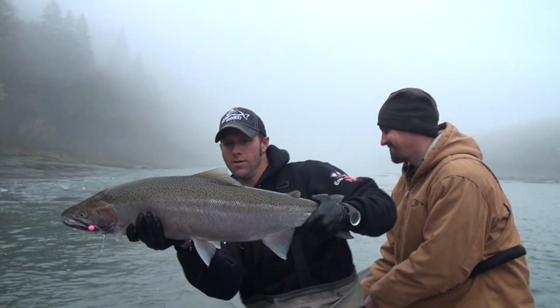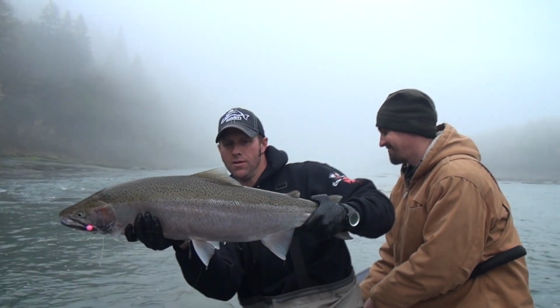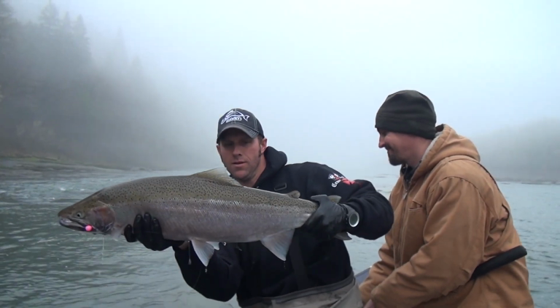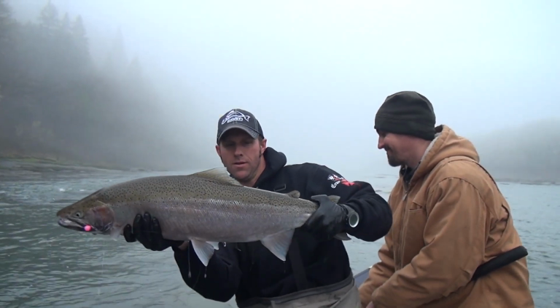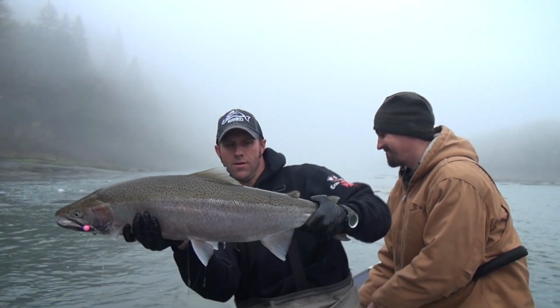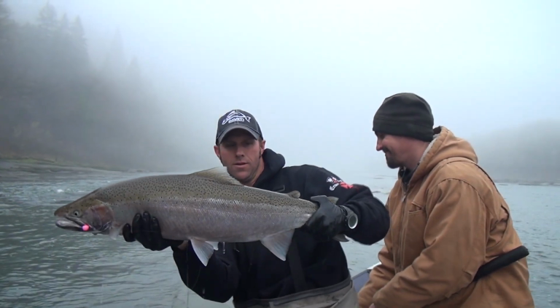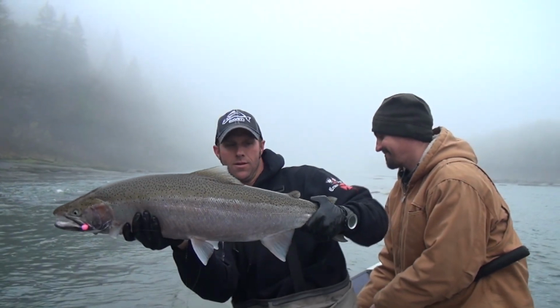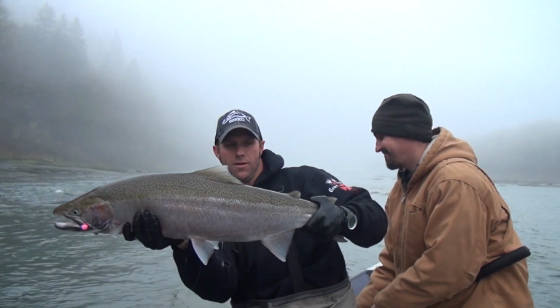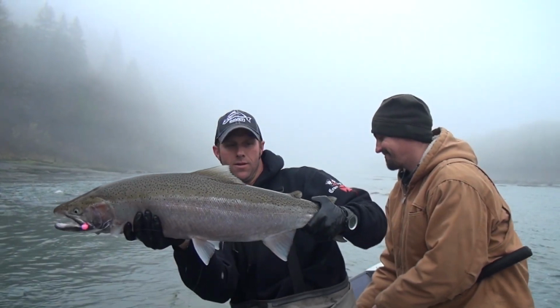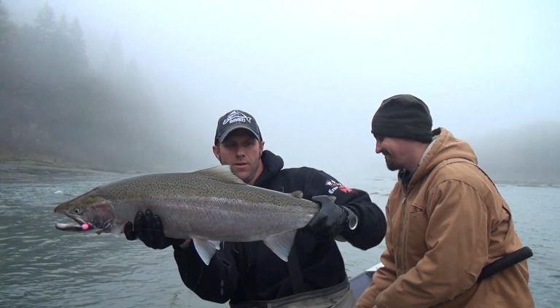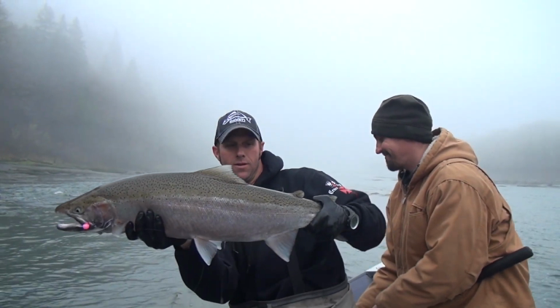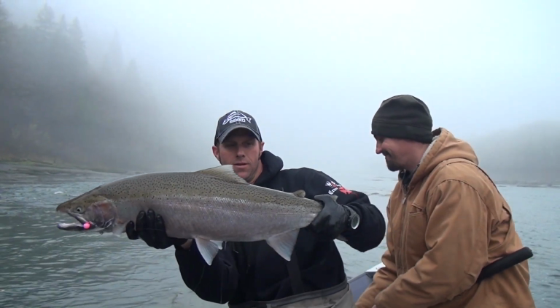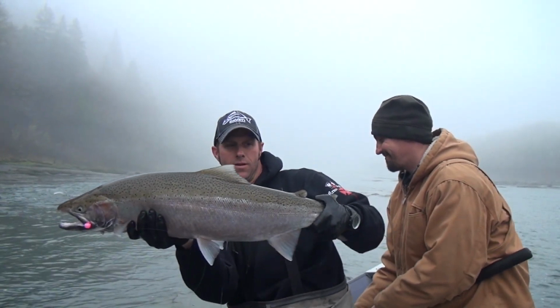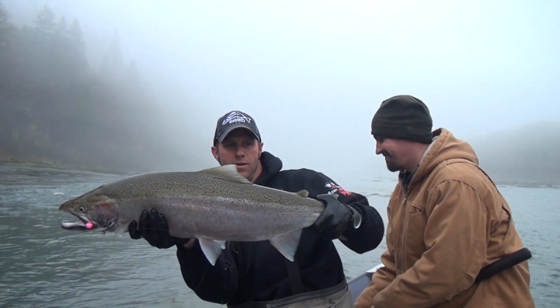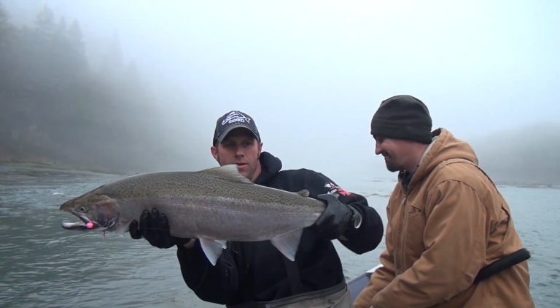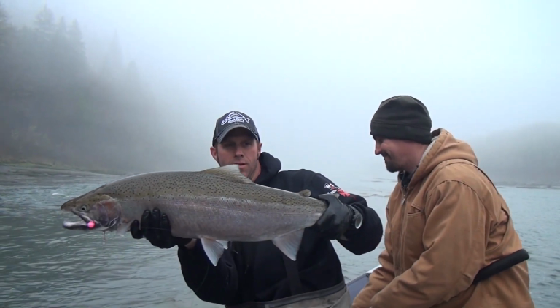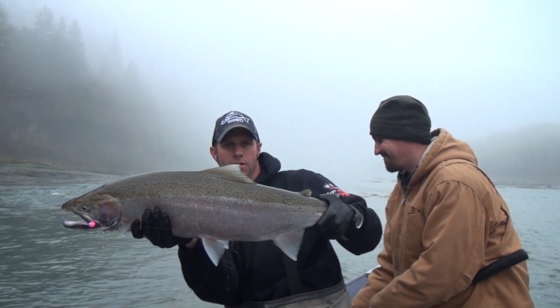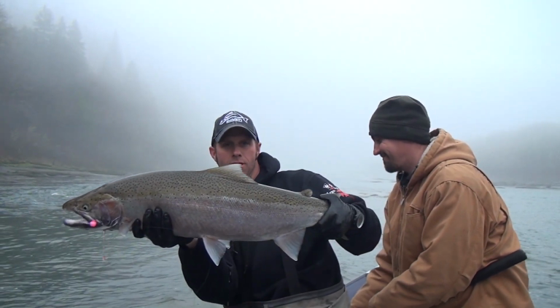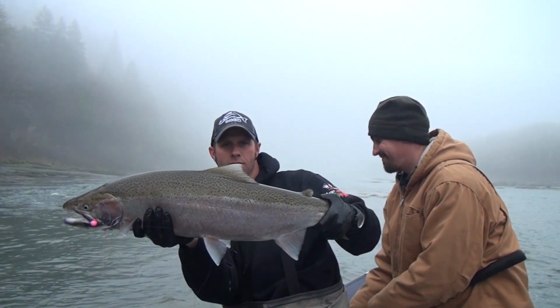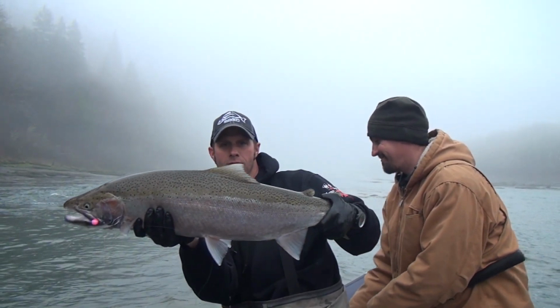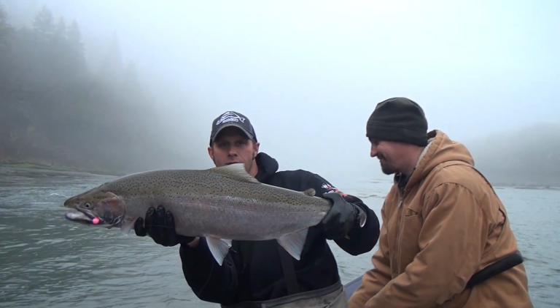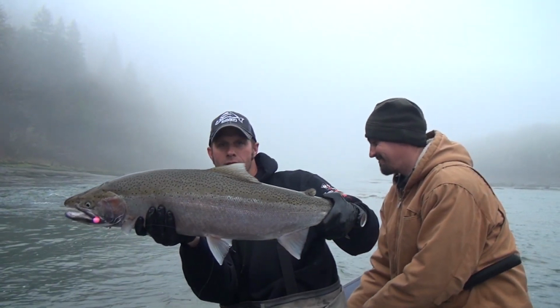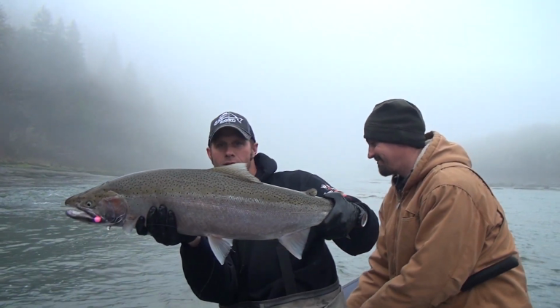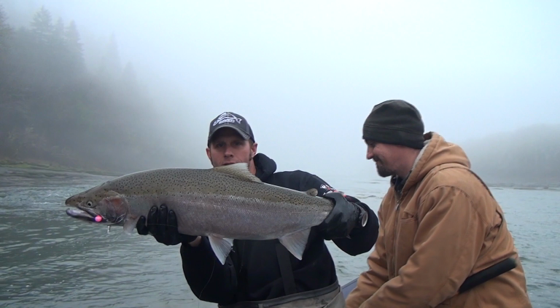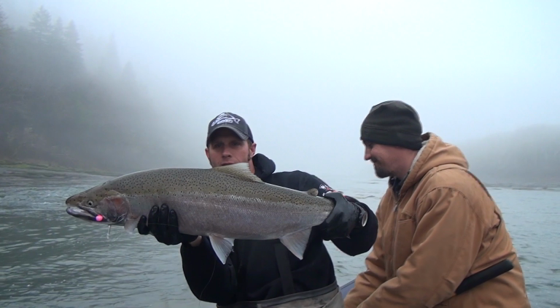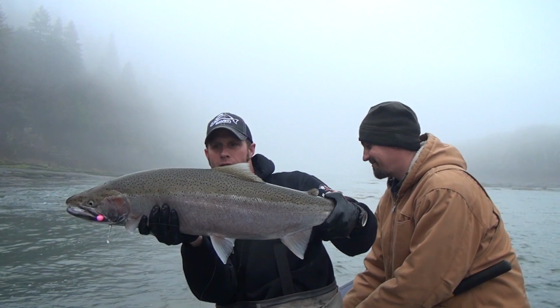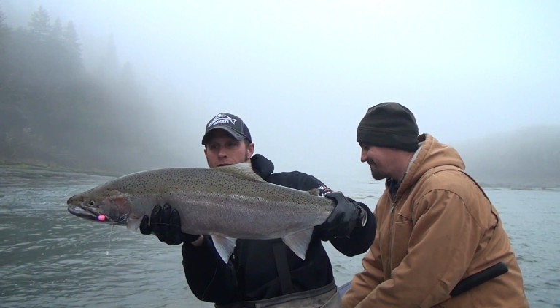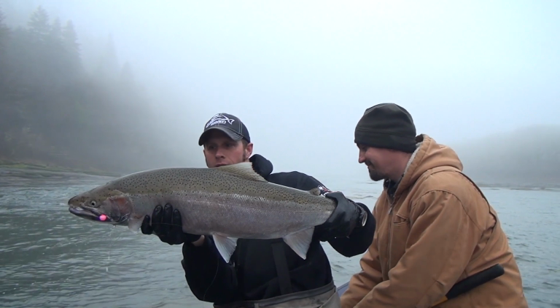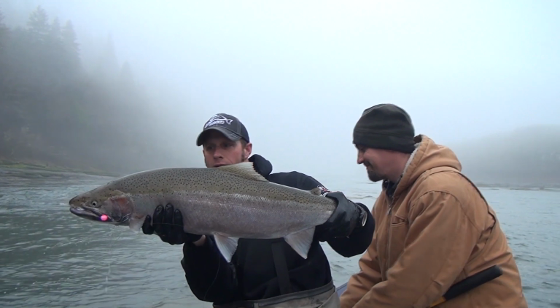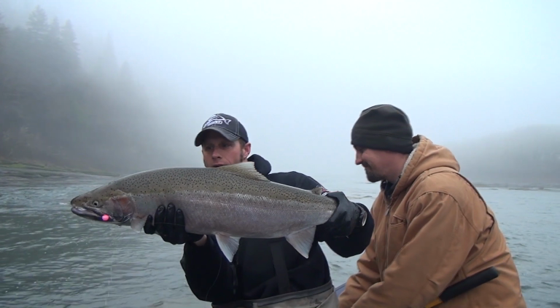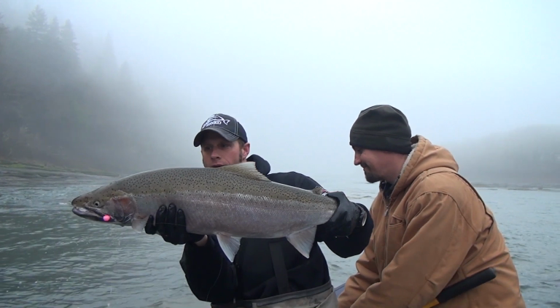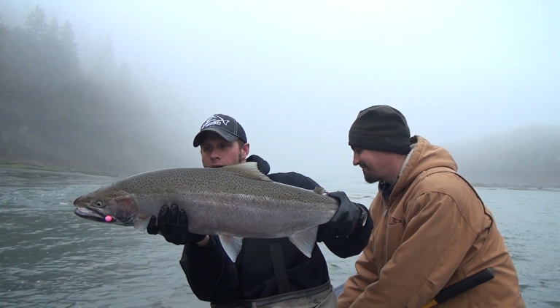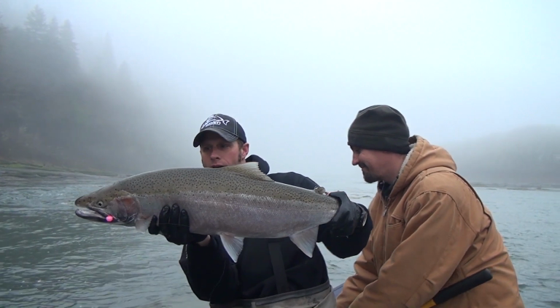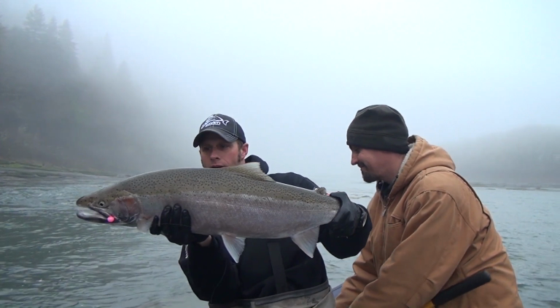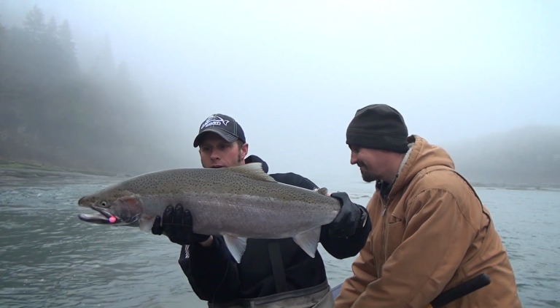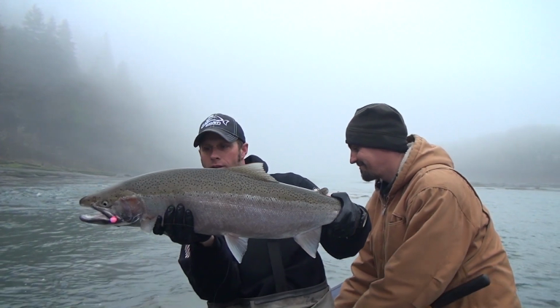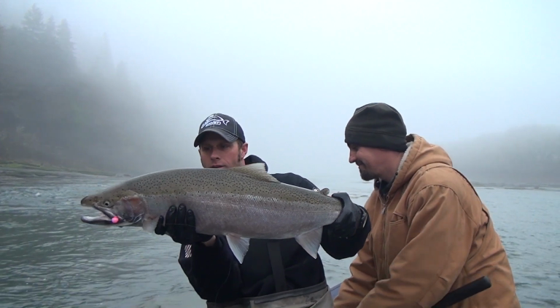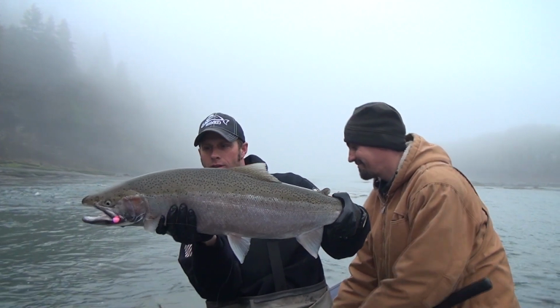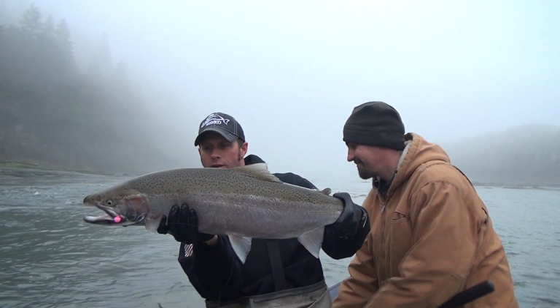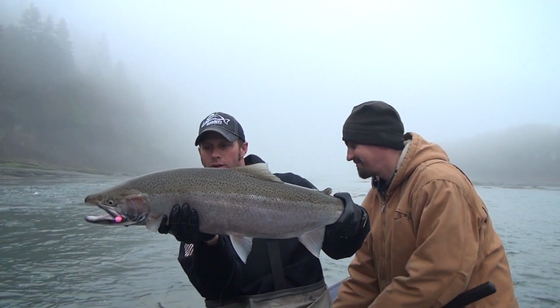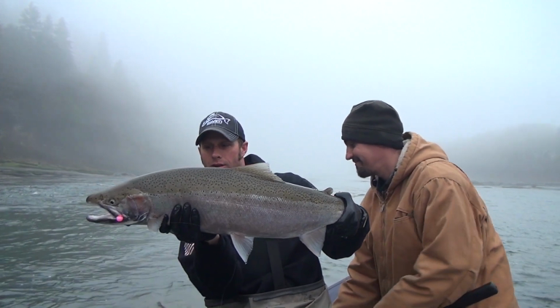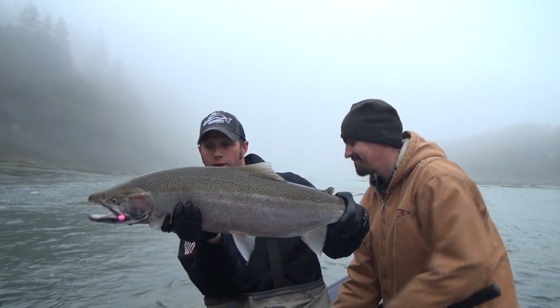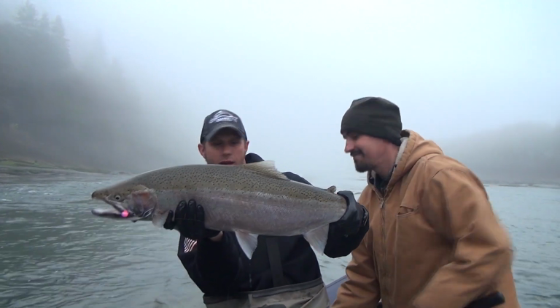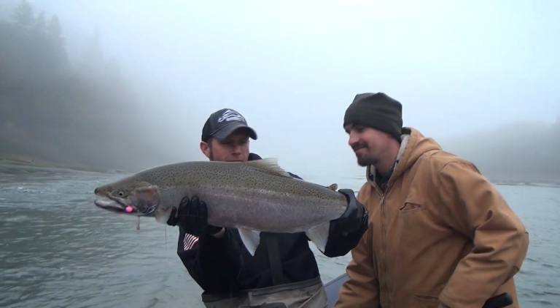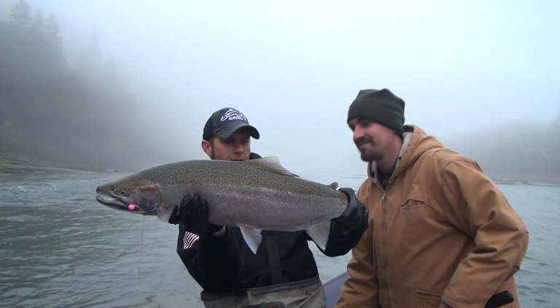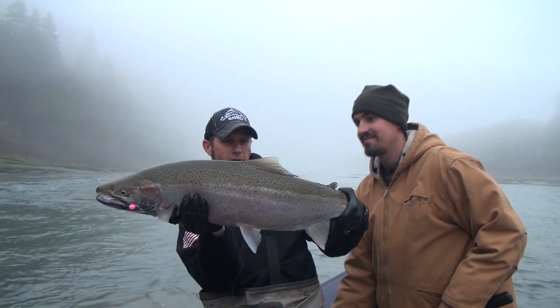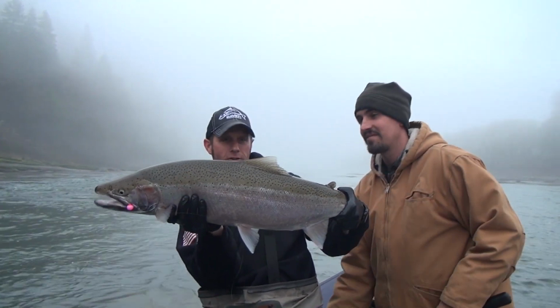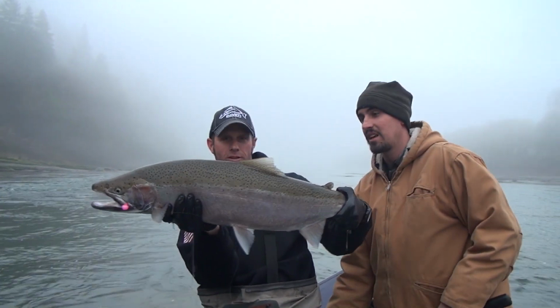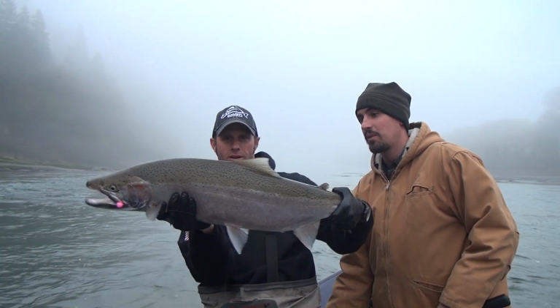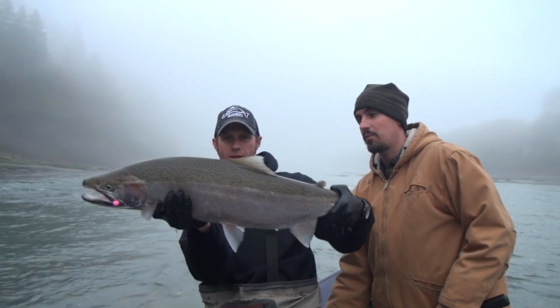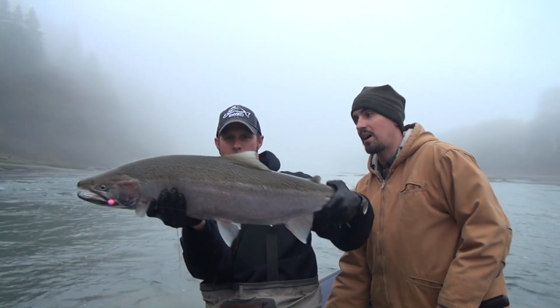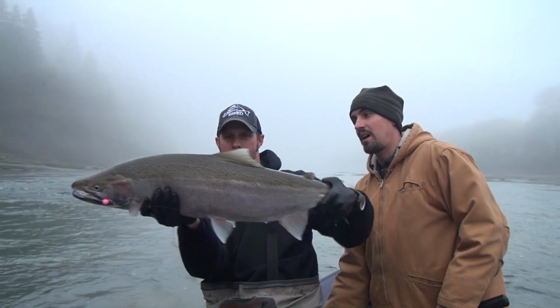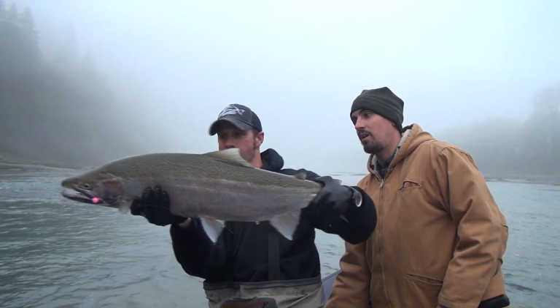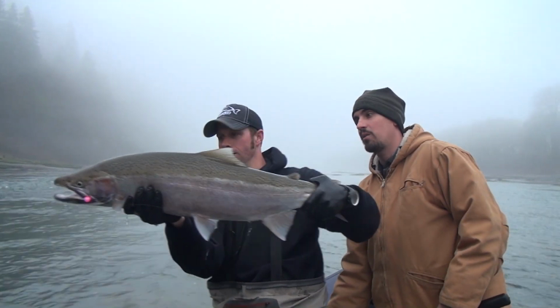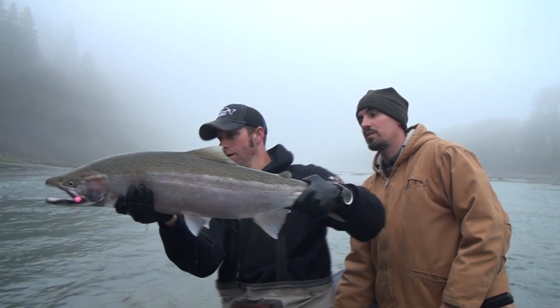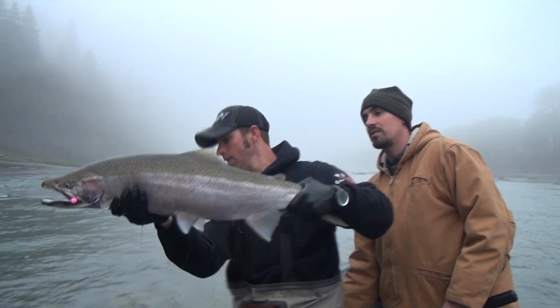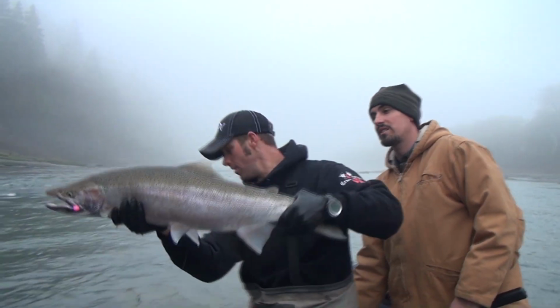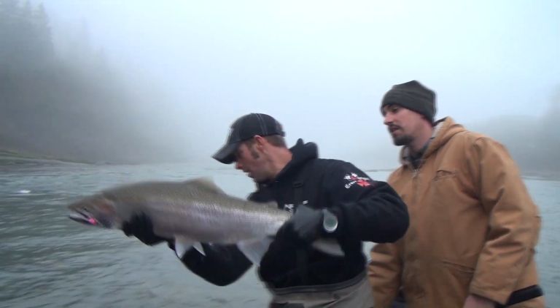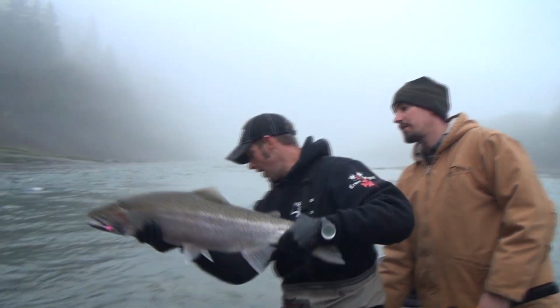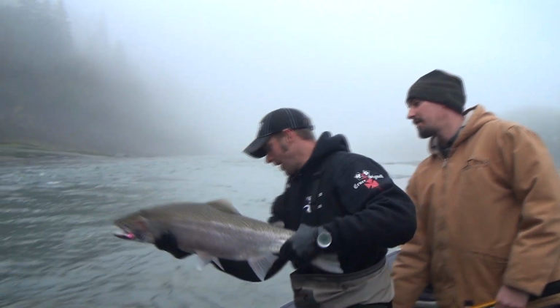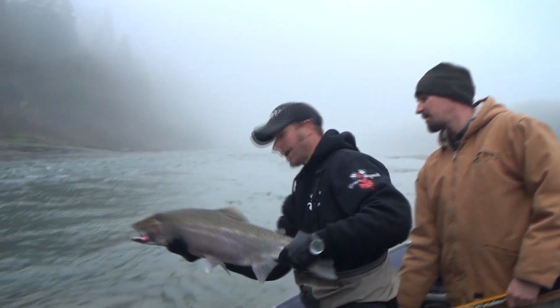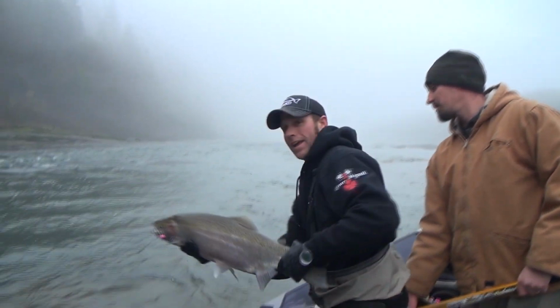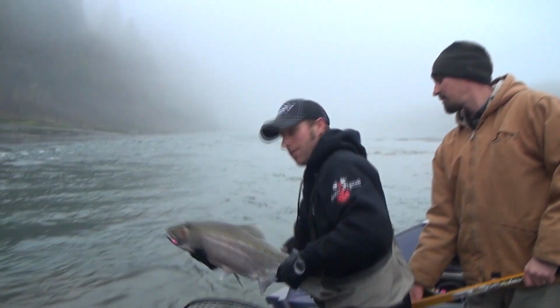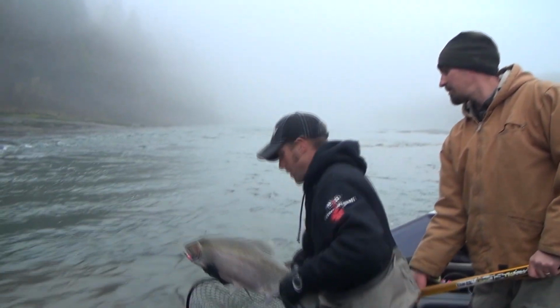Look at that fish right there. Wow. I gotta get it back in. Awesome.